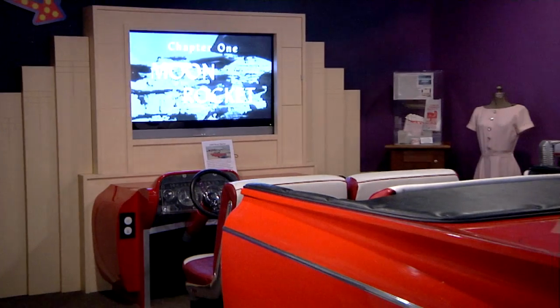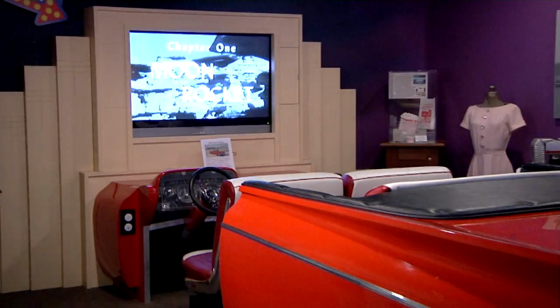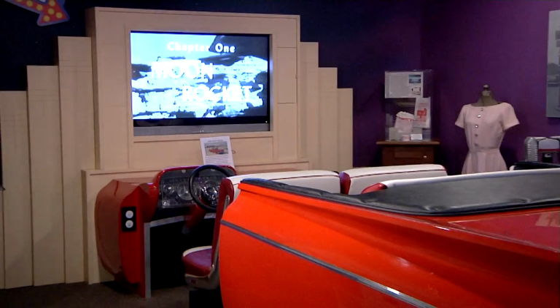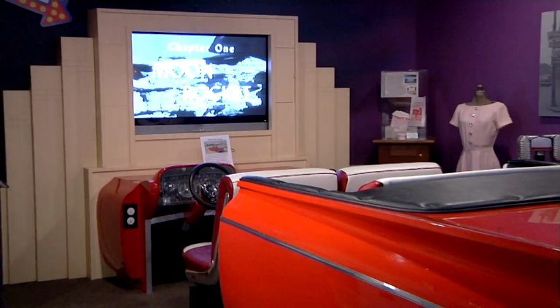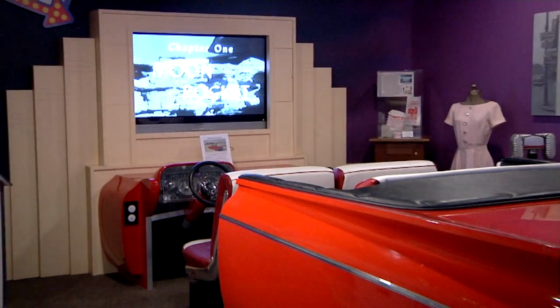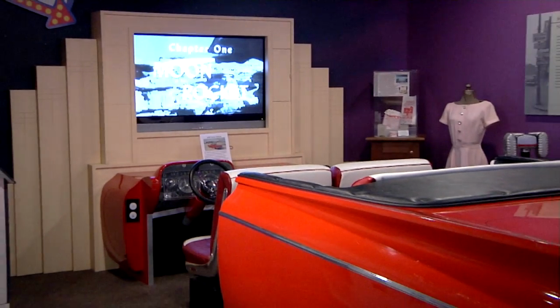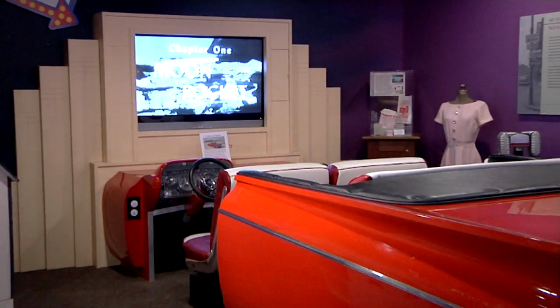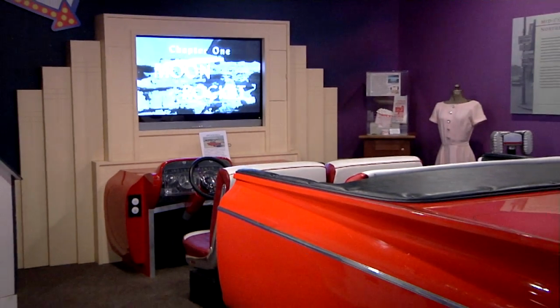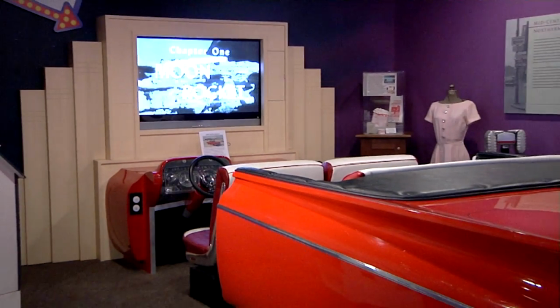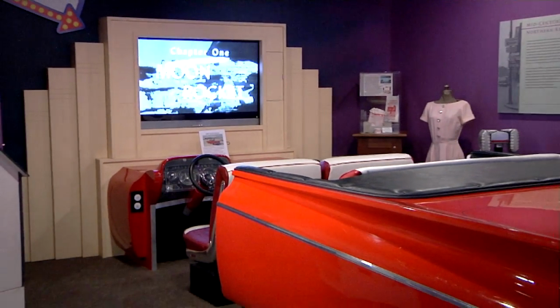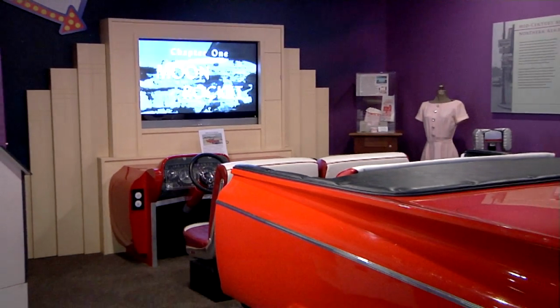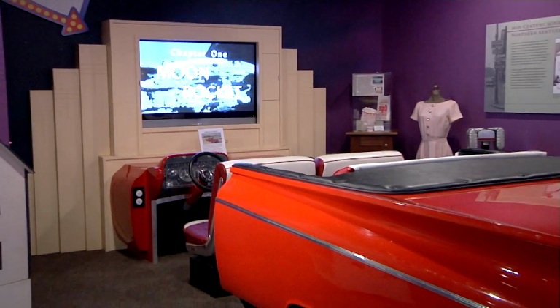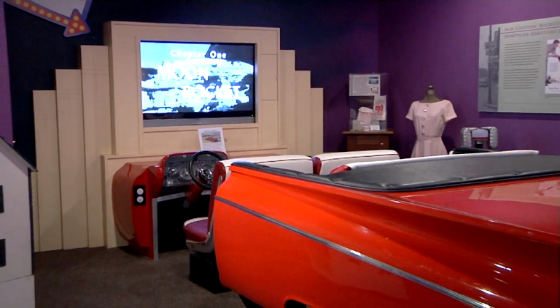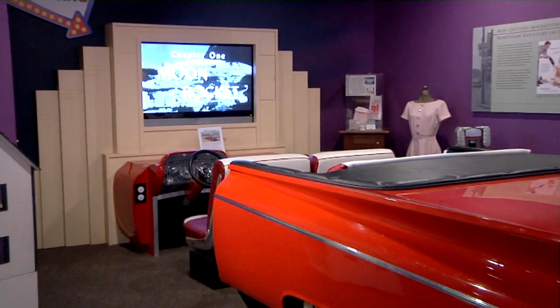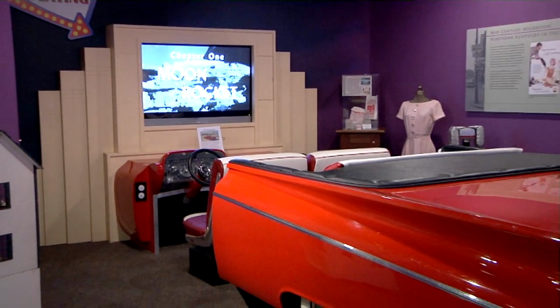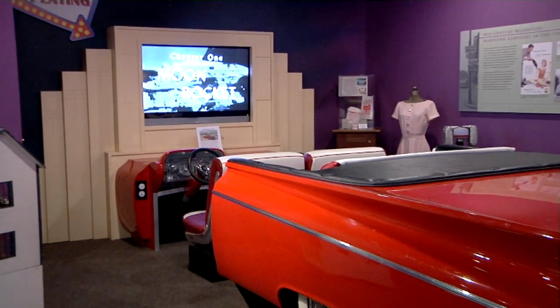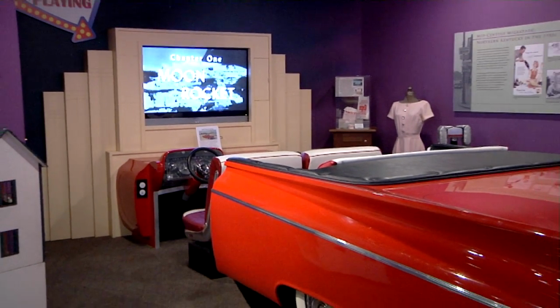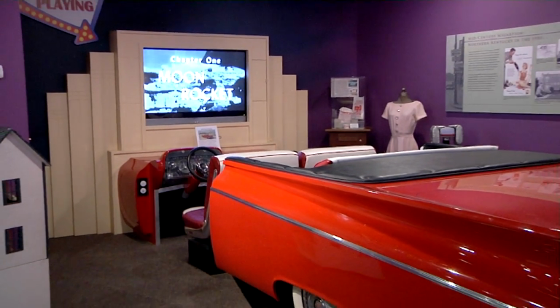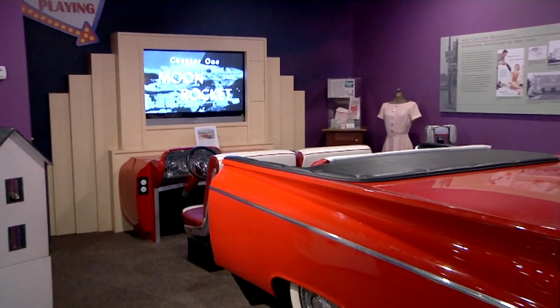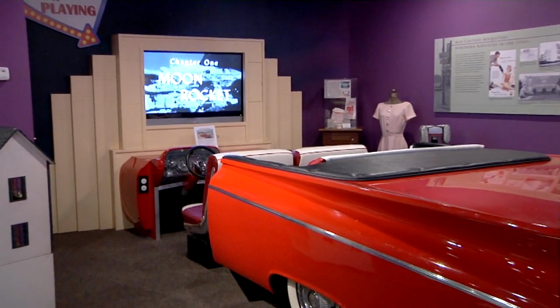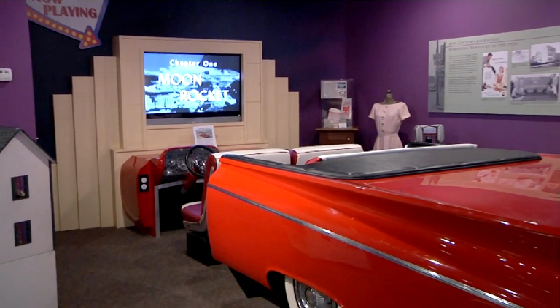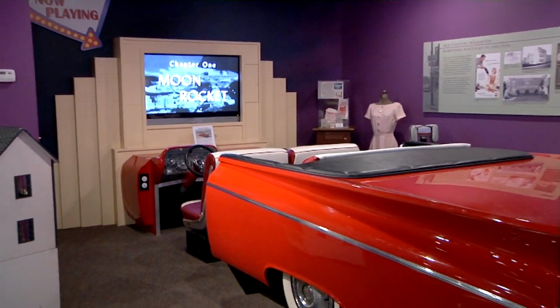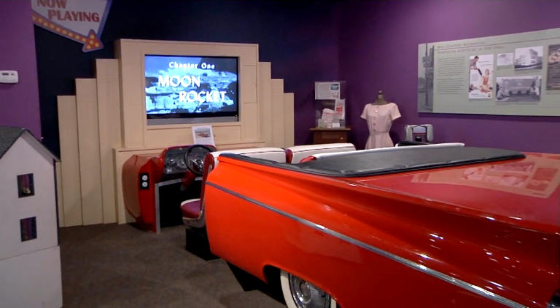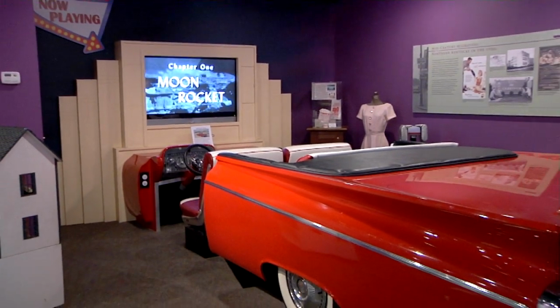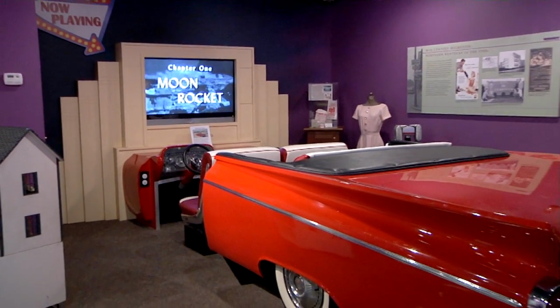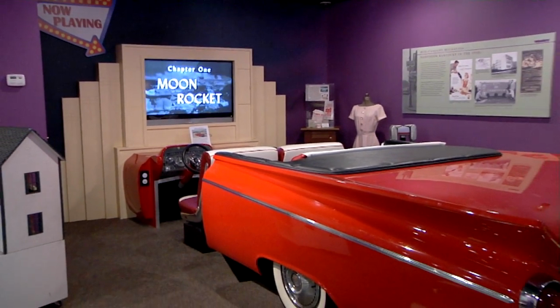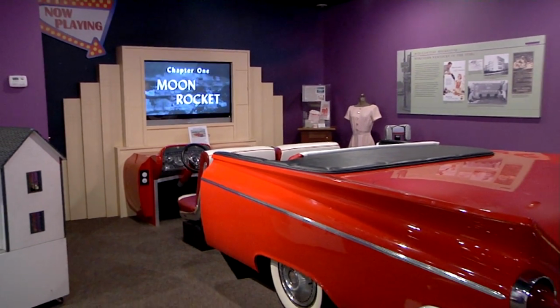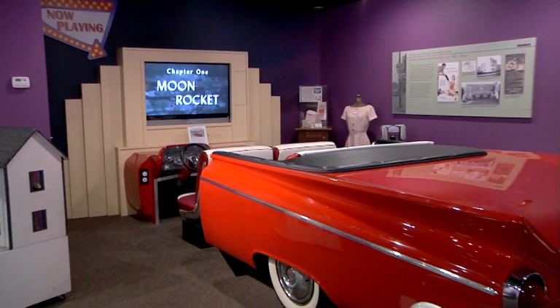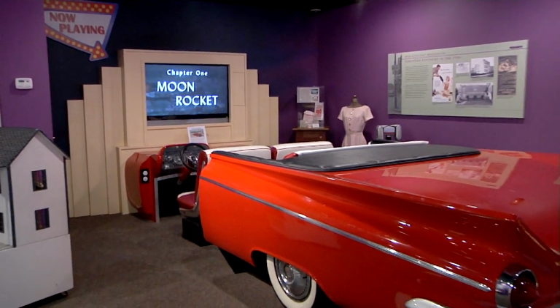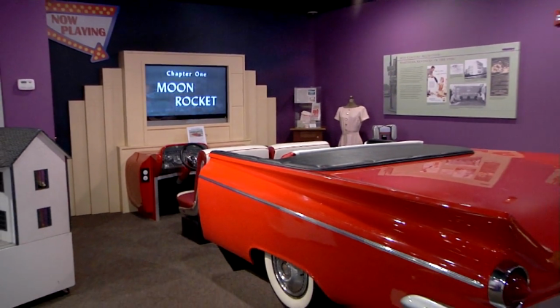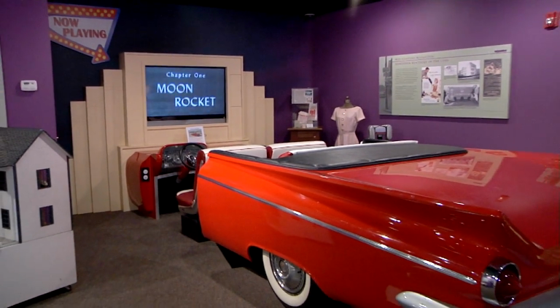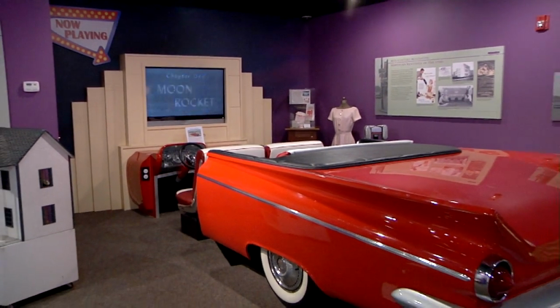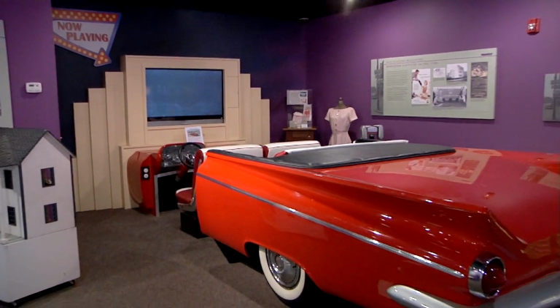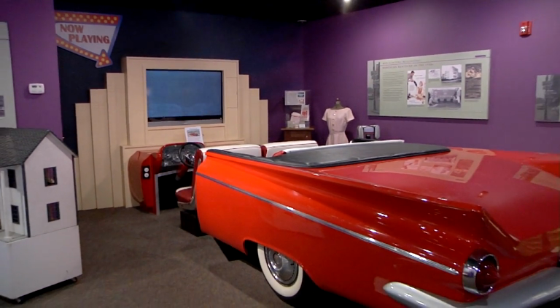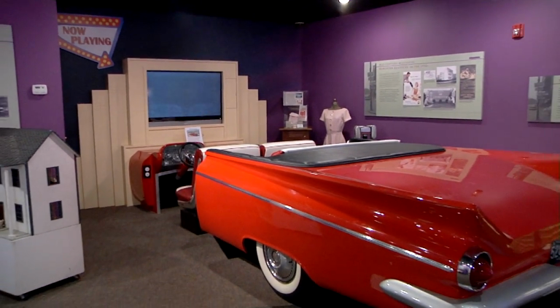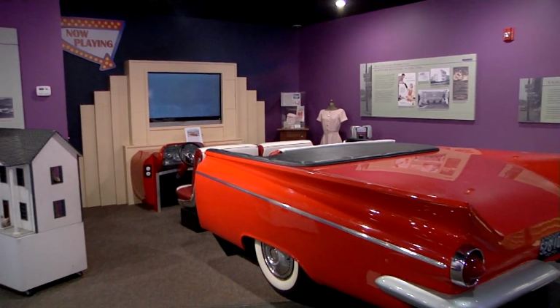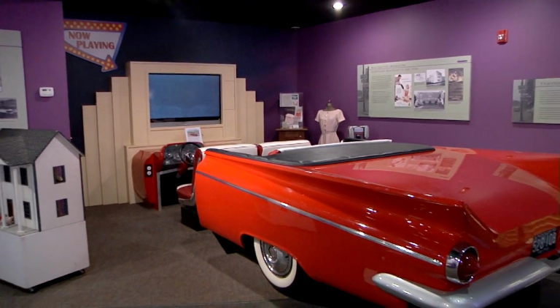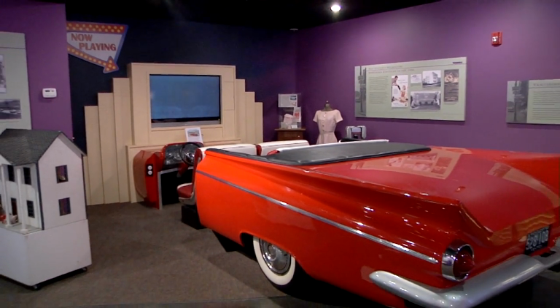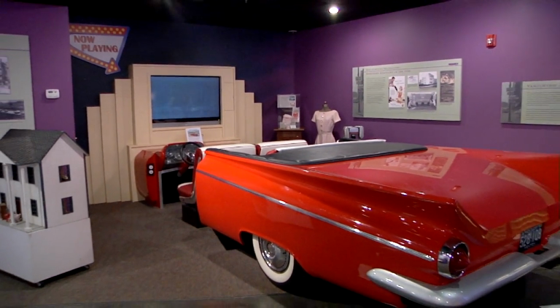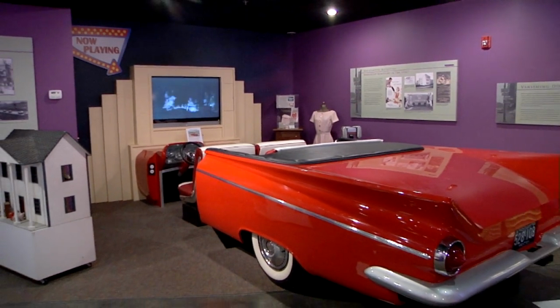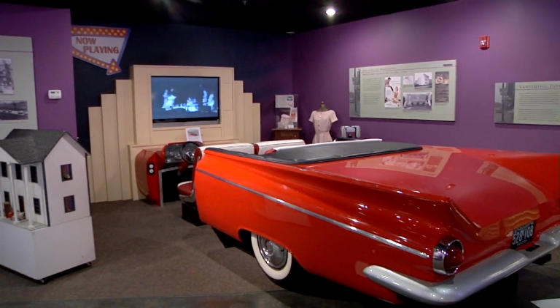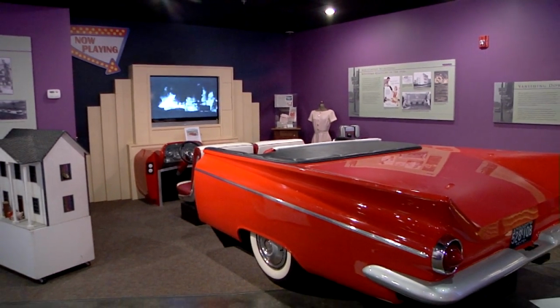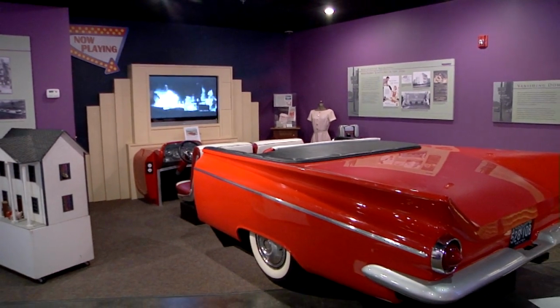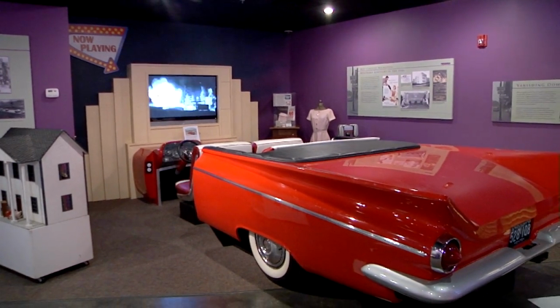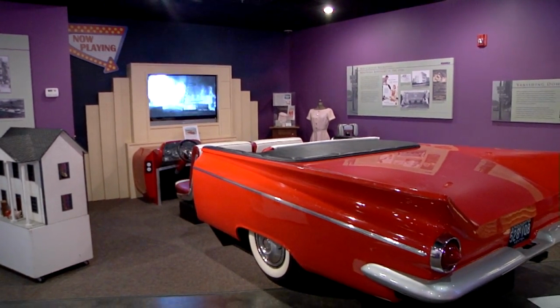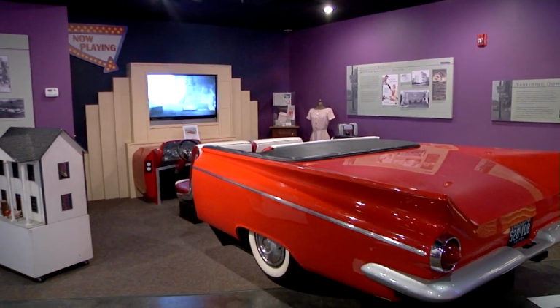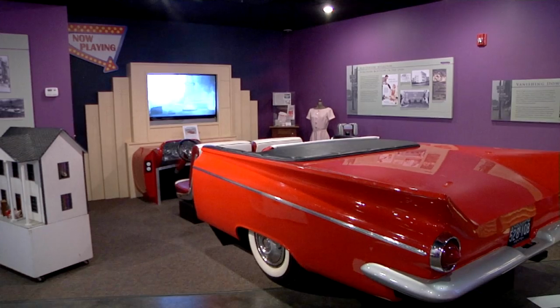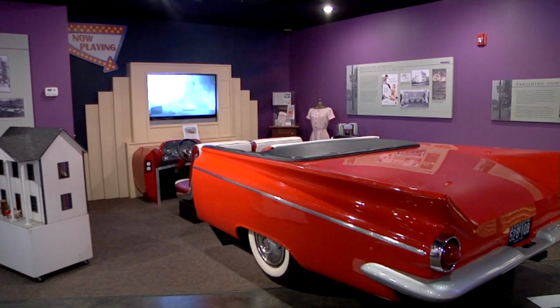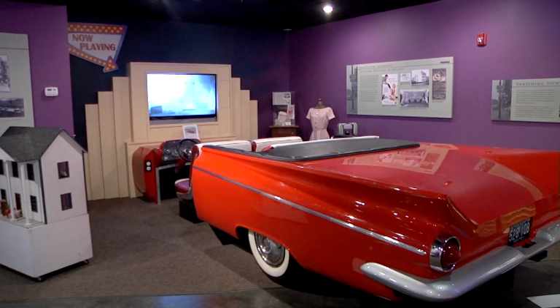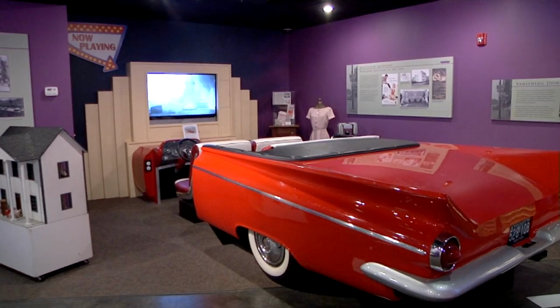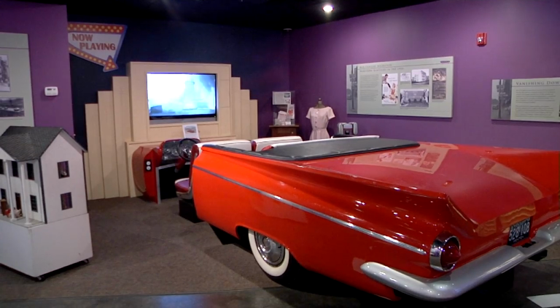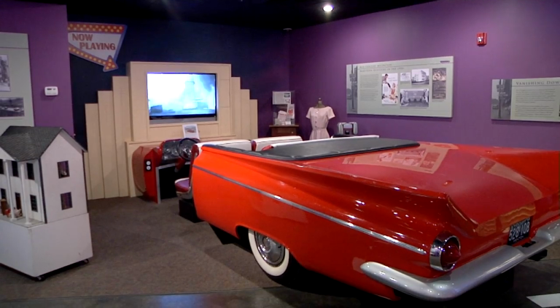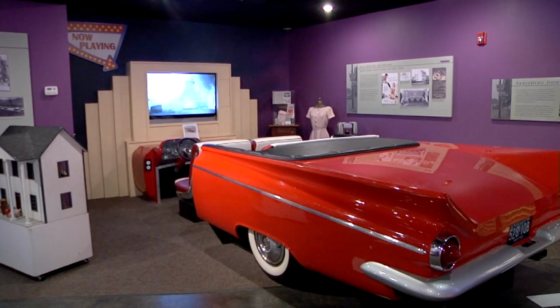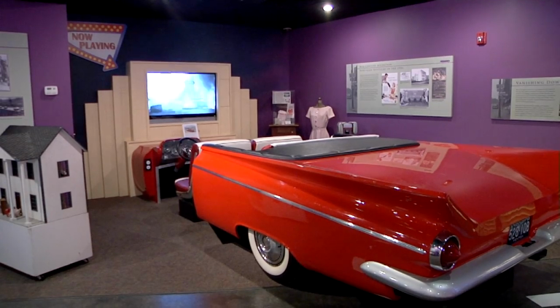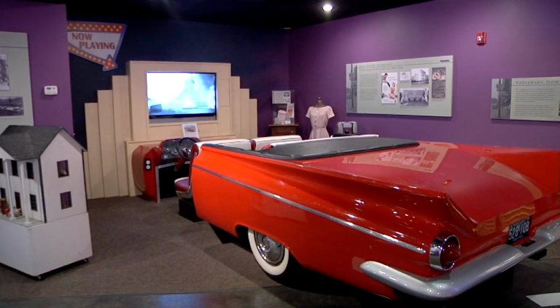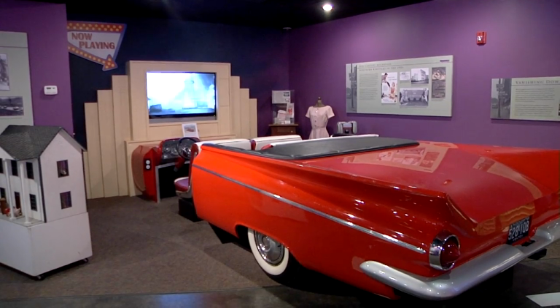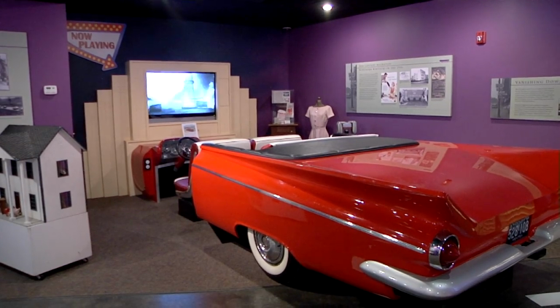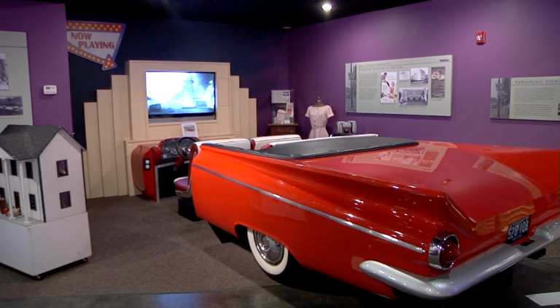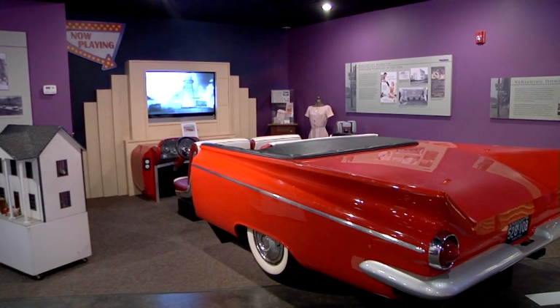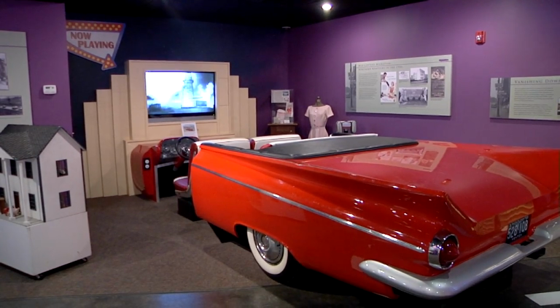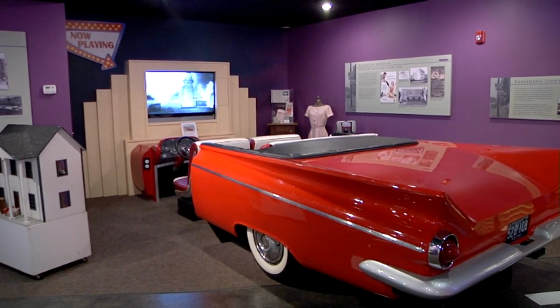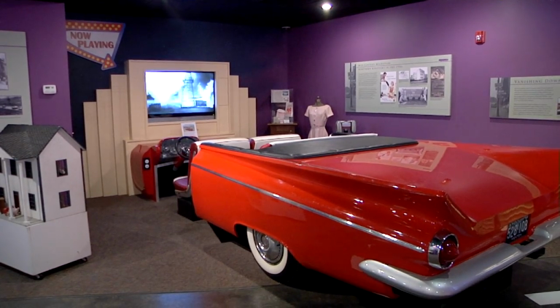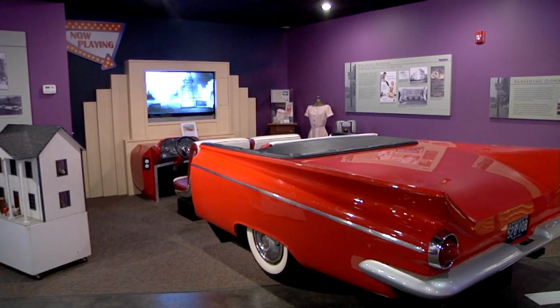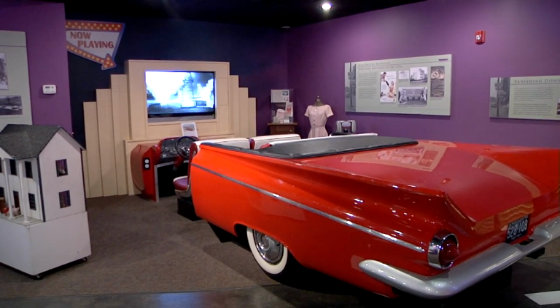Whether people are interested in learning about prehistoric times or the not-so-long-ago days in the 1950s when convertibles and drive-in movies were popular, the Behringer Crawford Museum is a fun and informative place to visit.